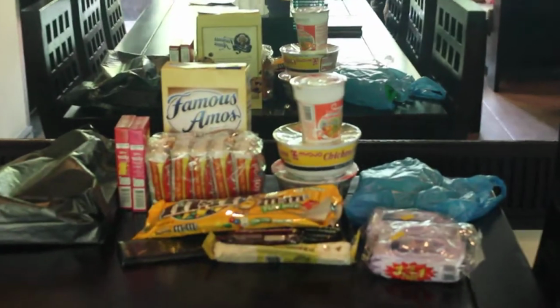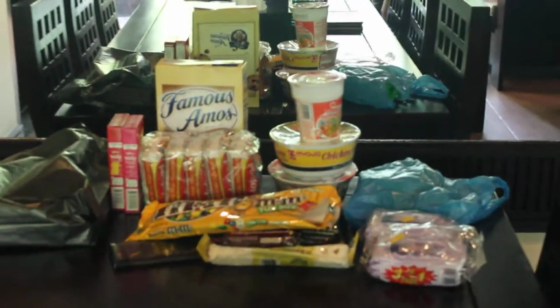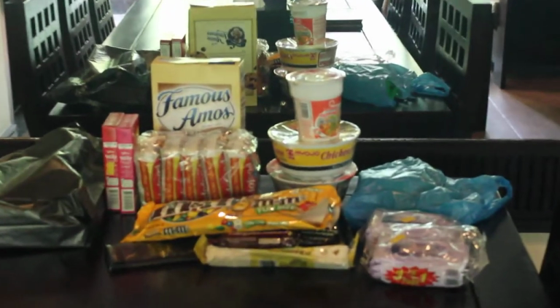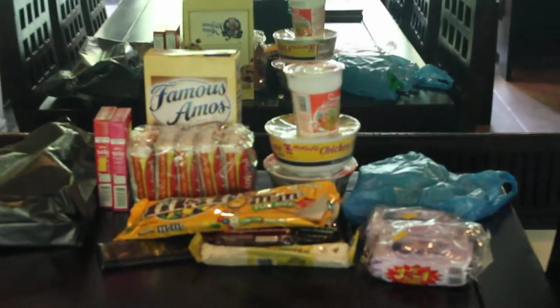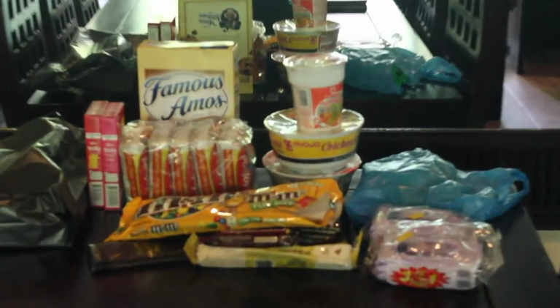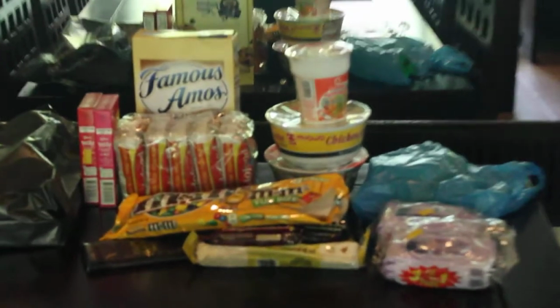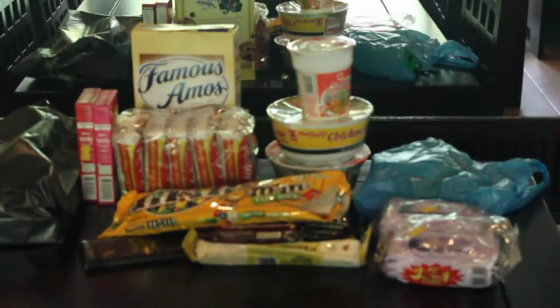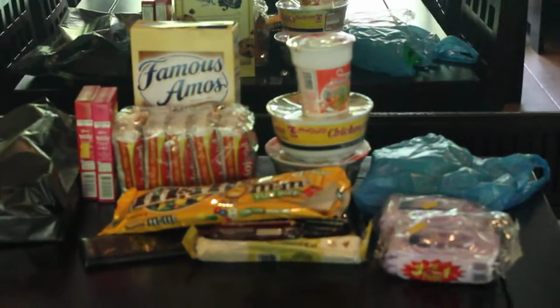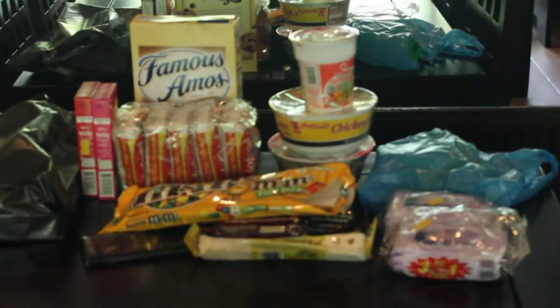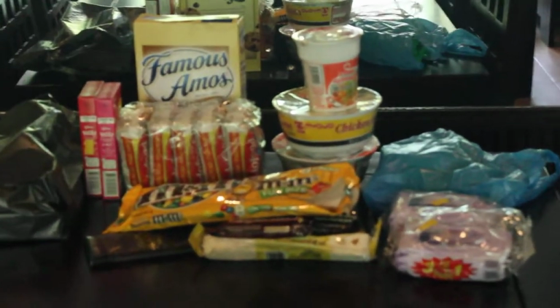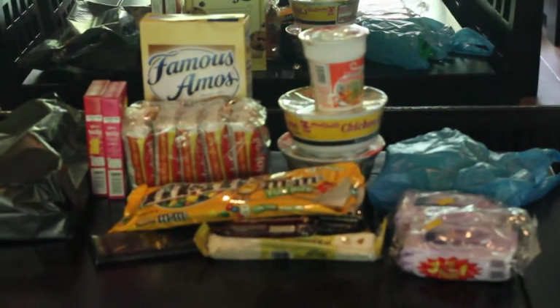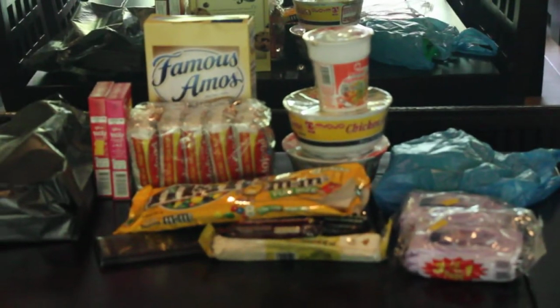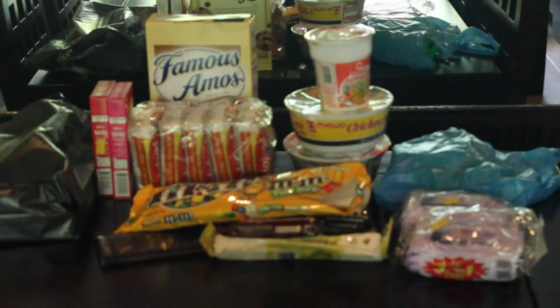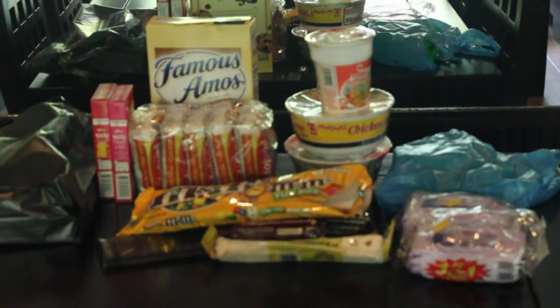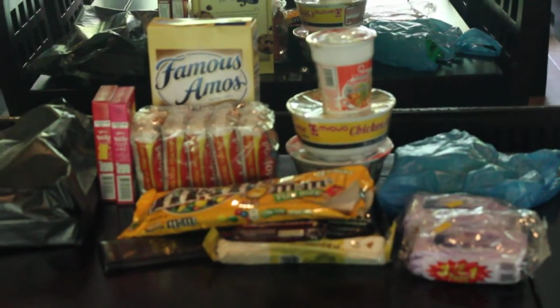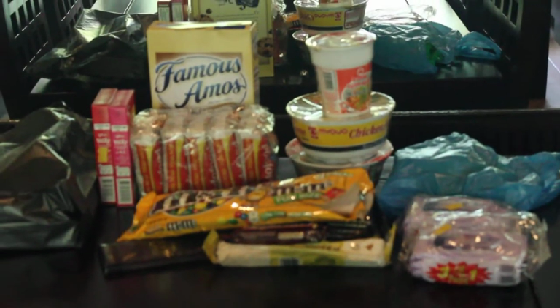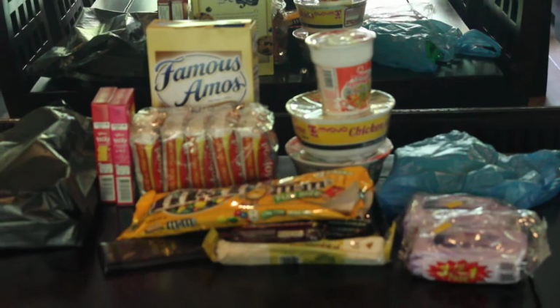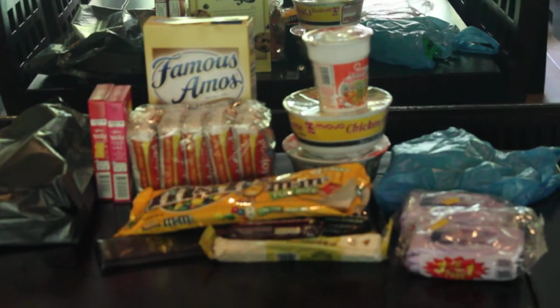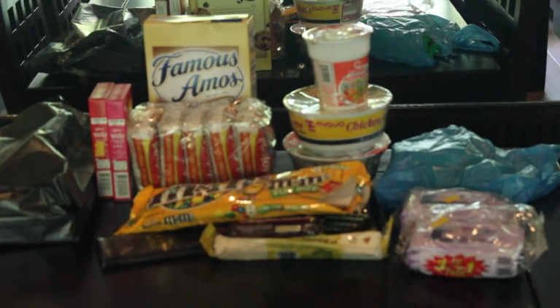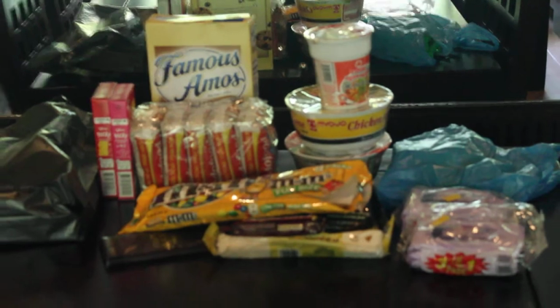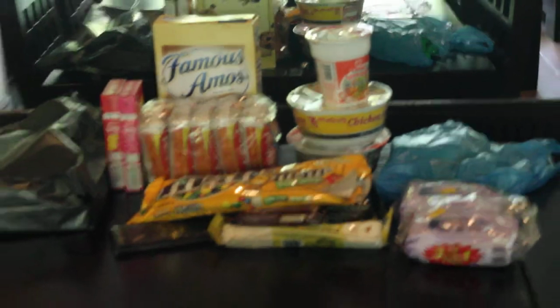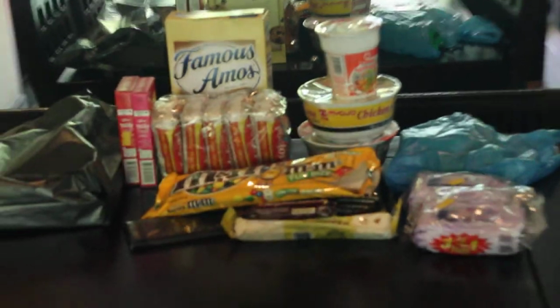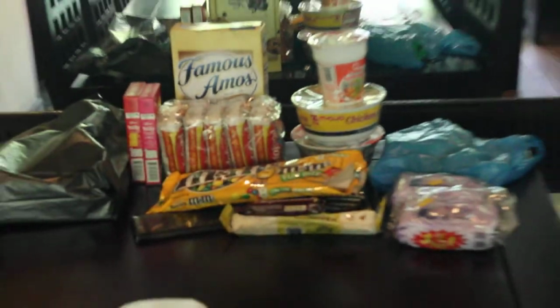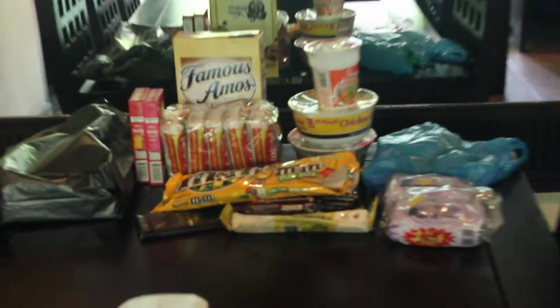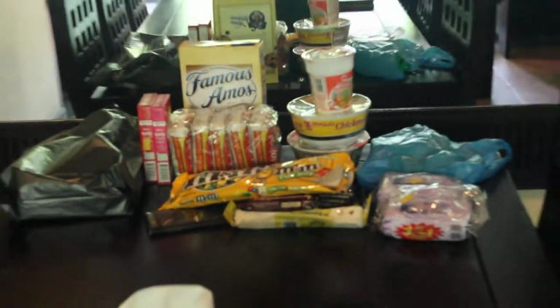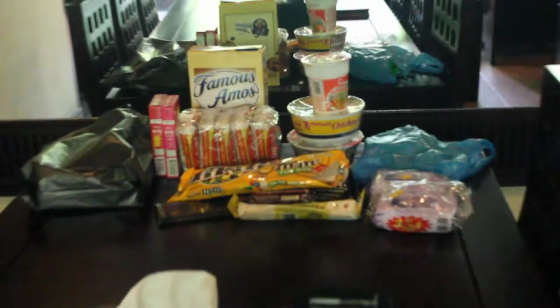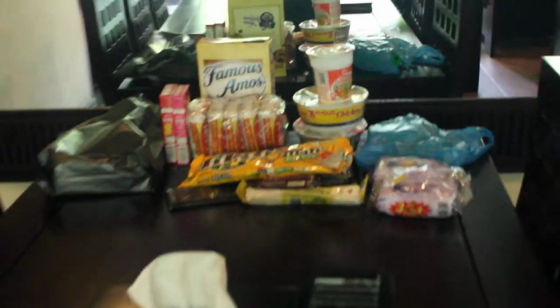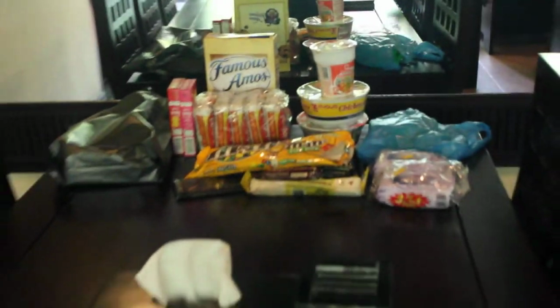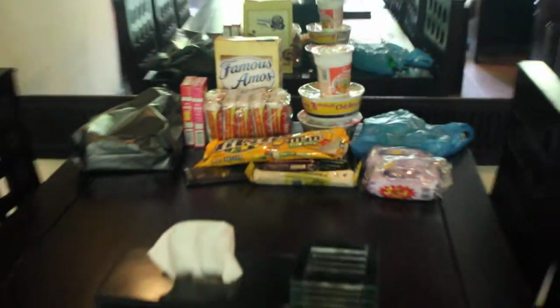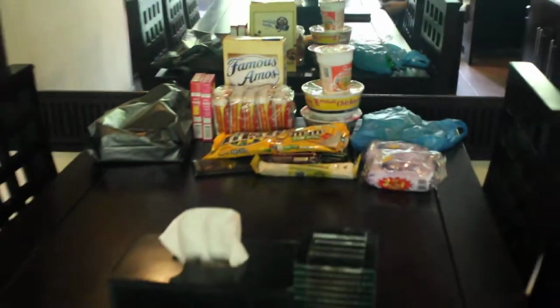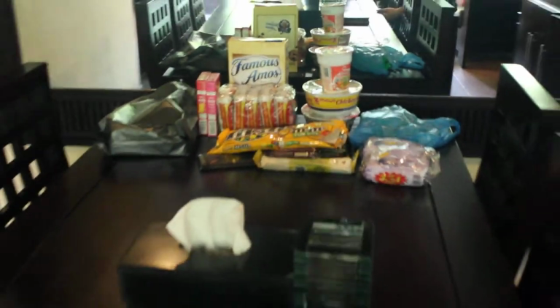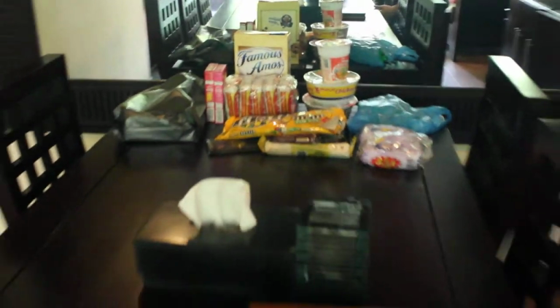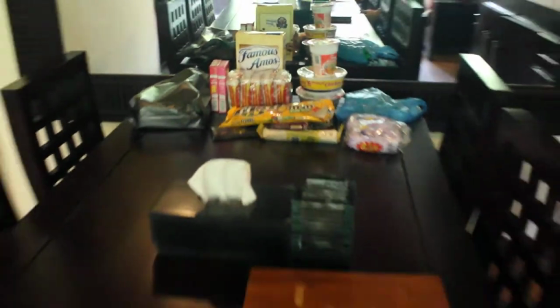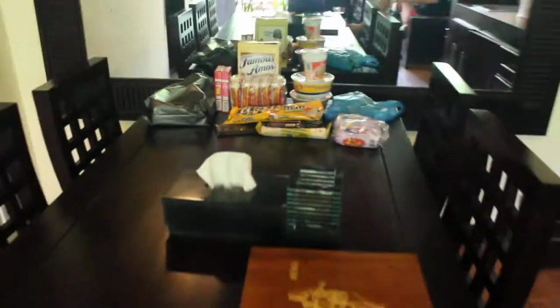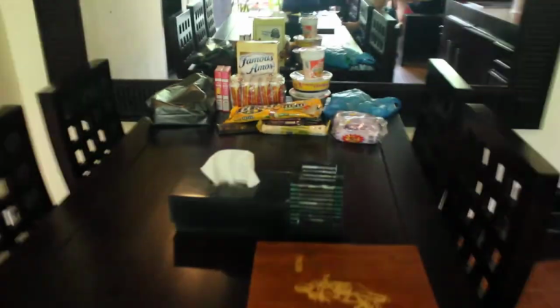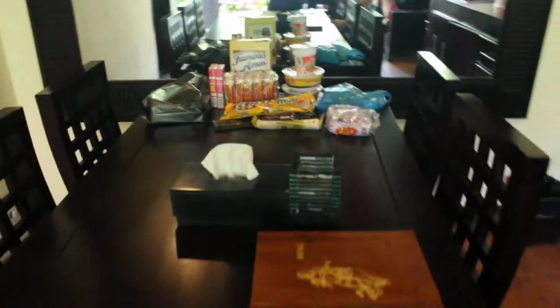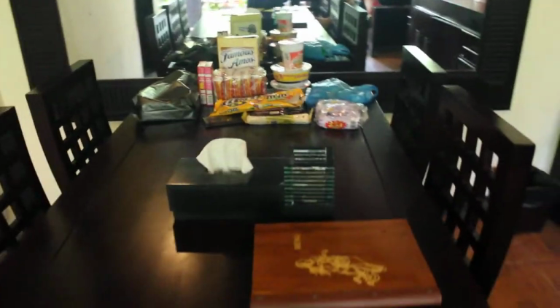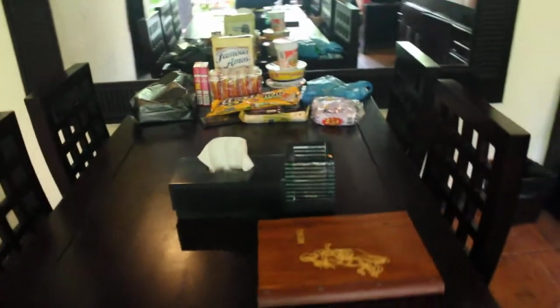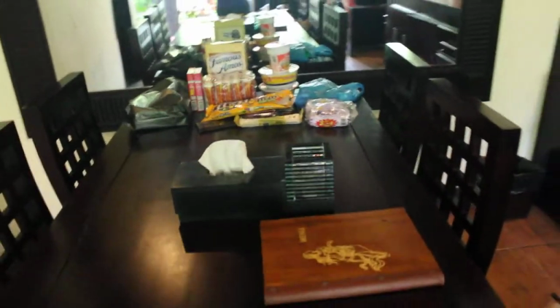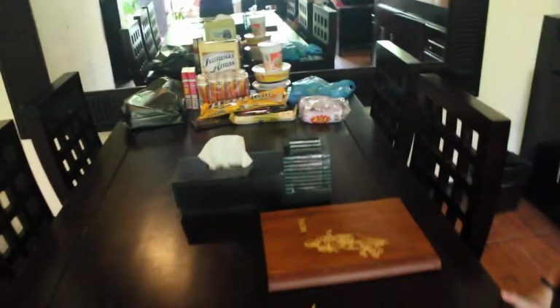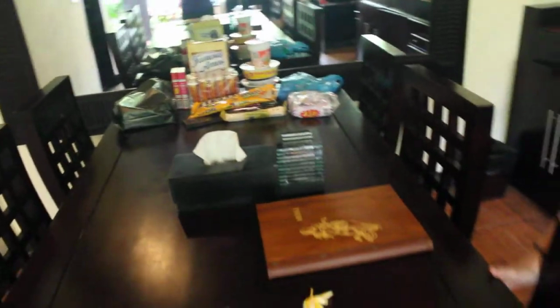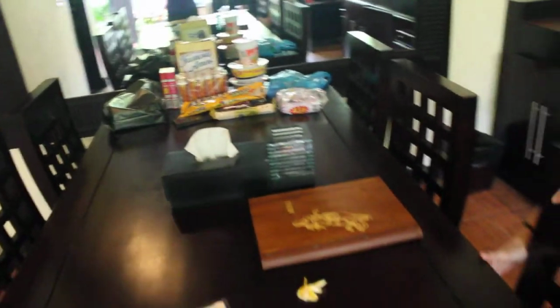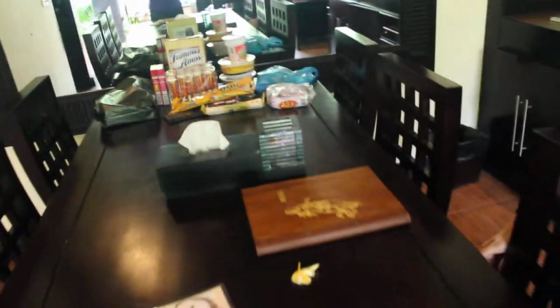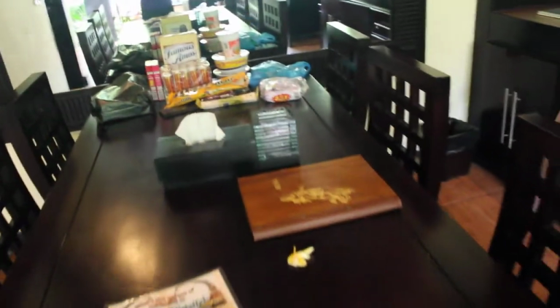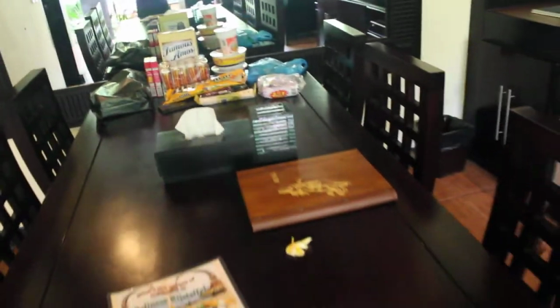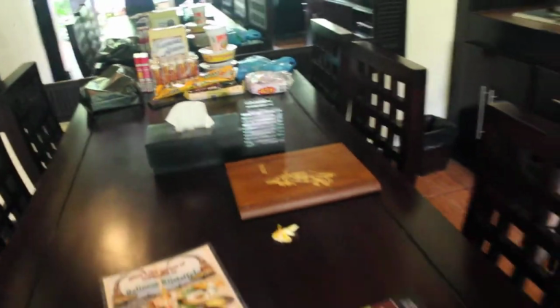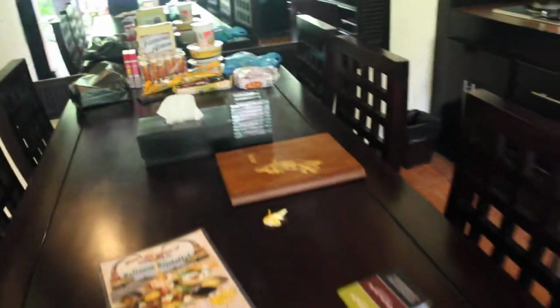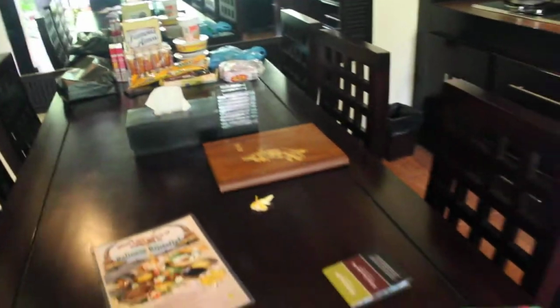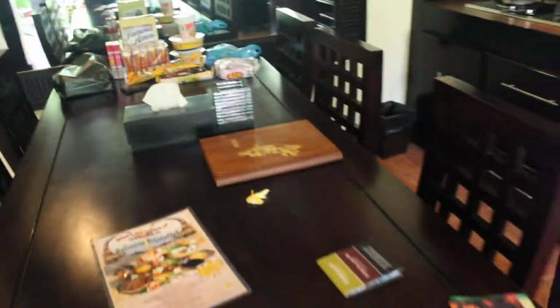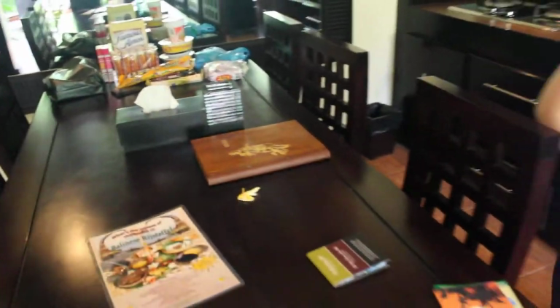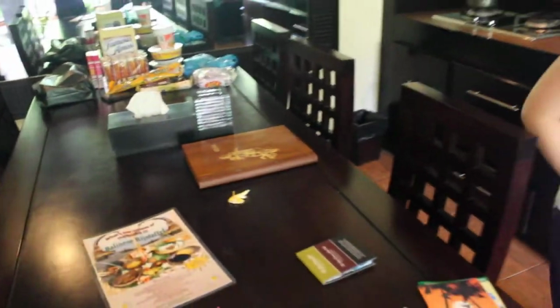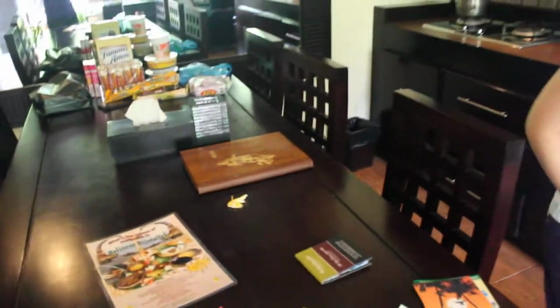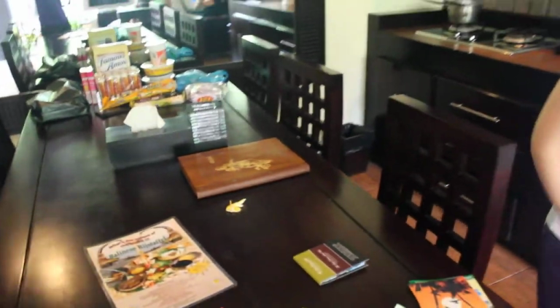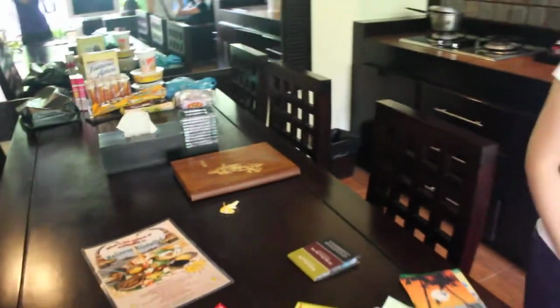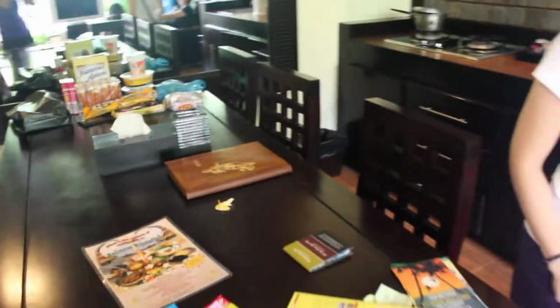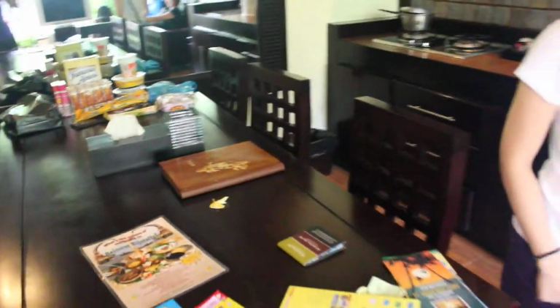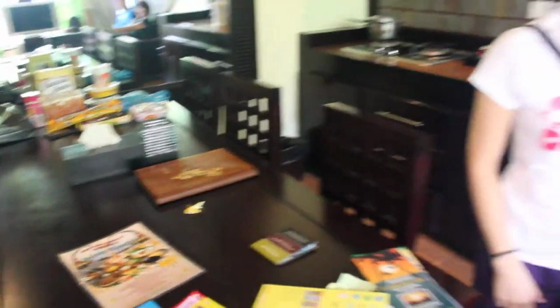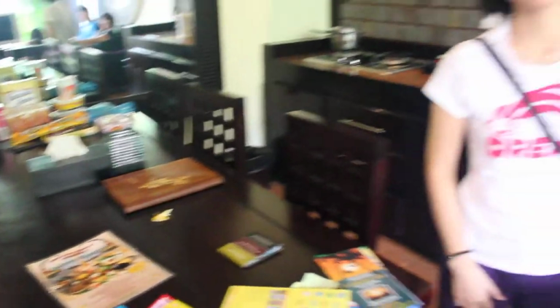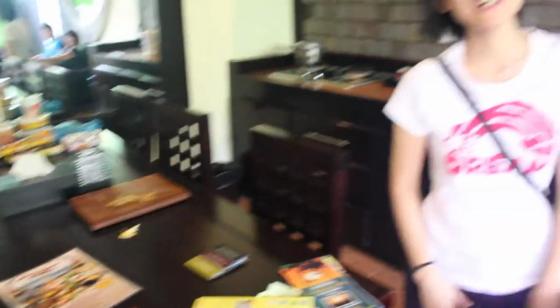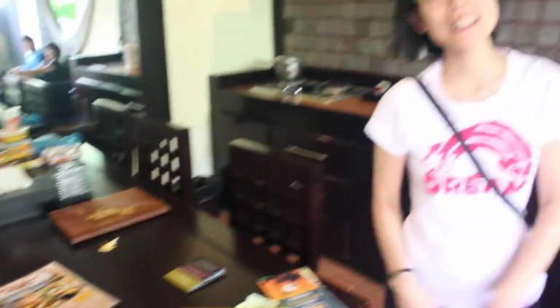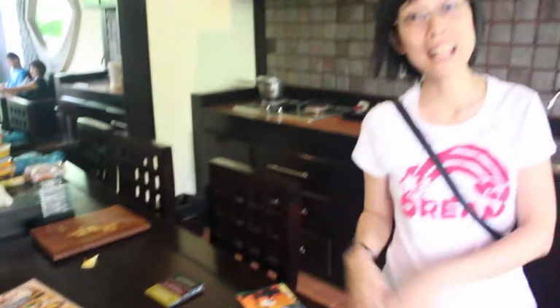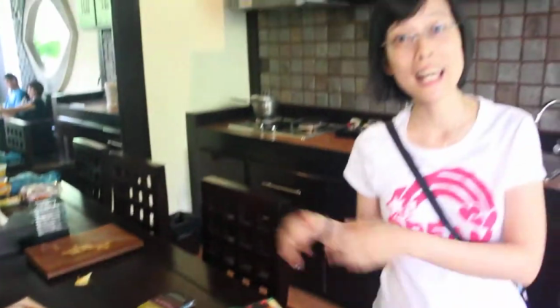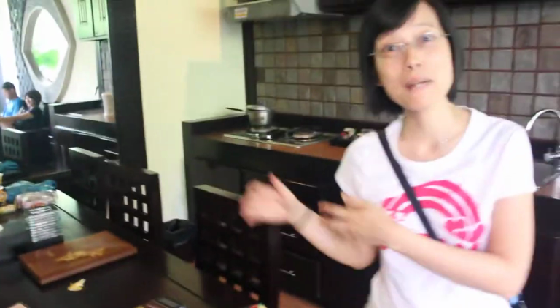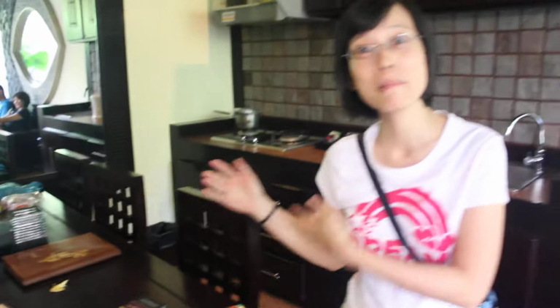This is the dining table. This is what is called a table.